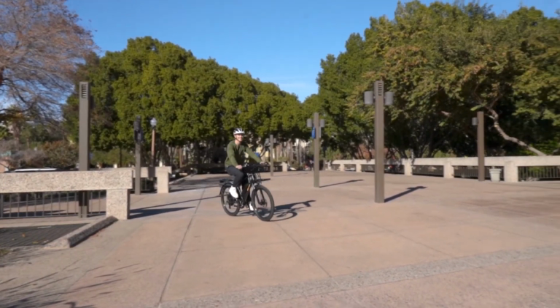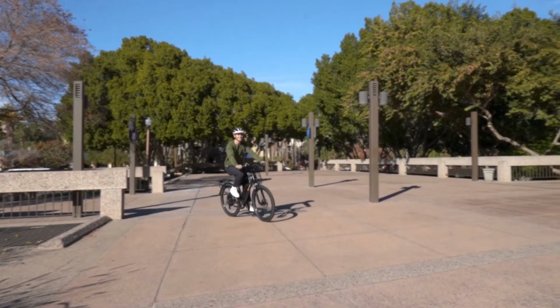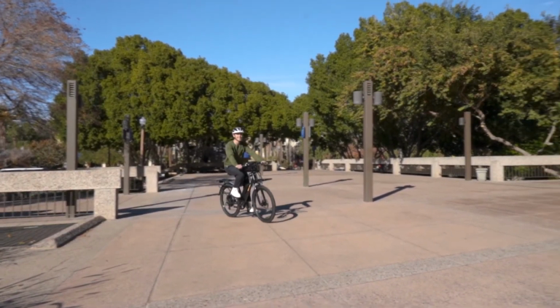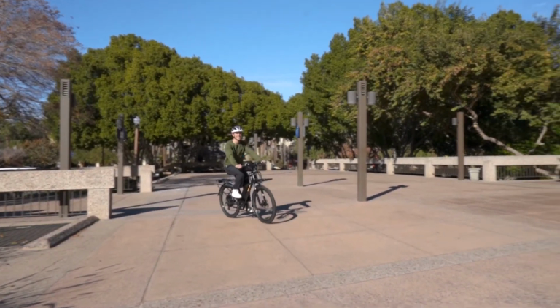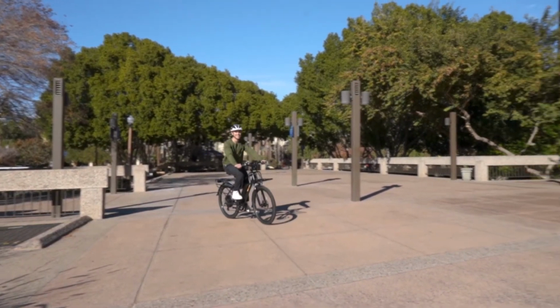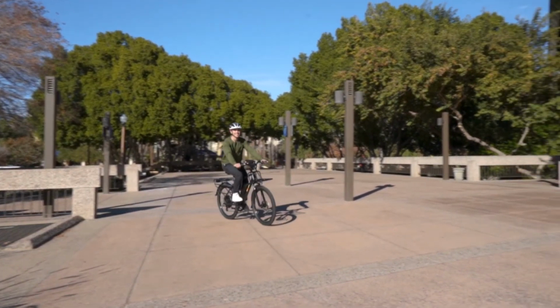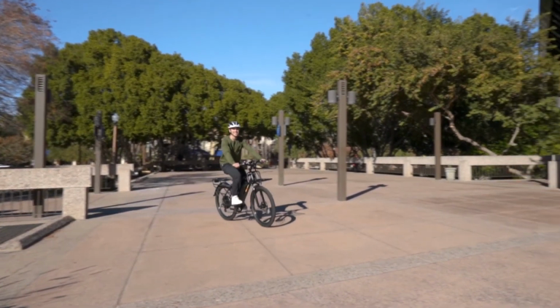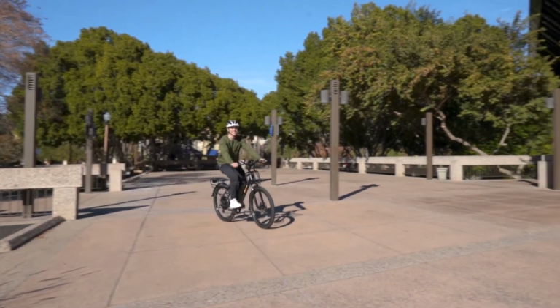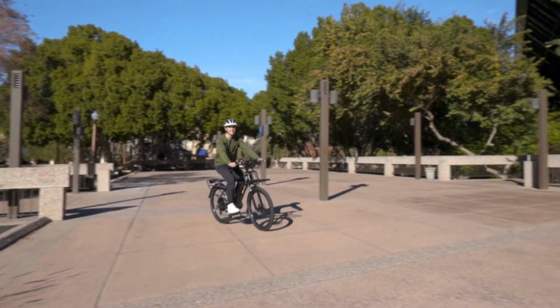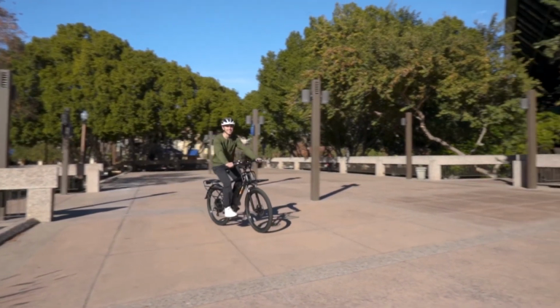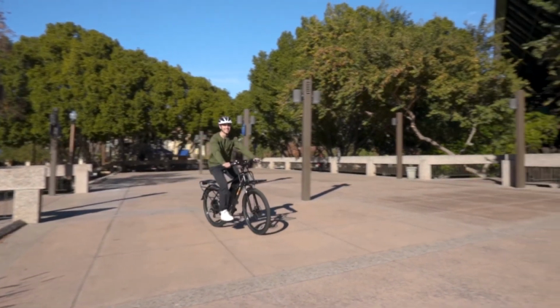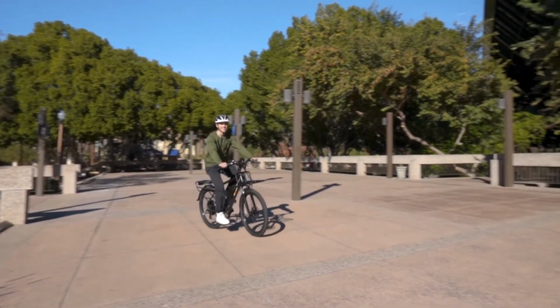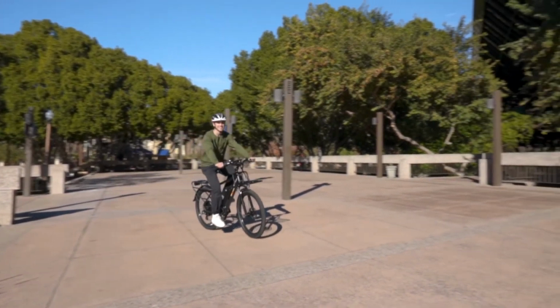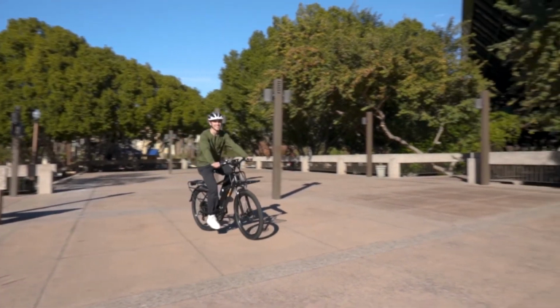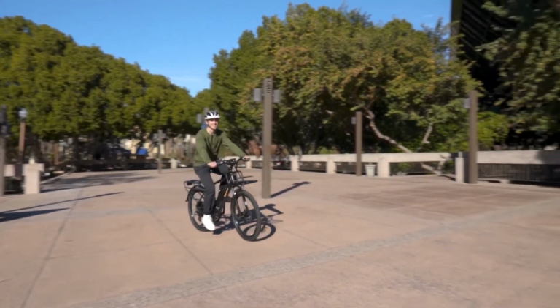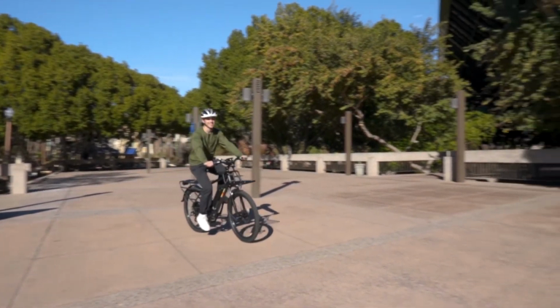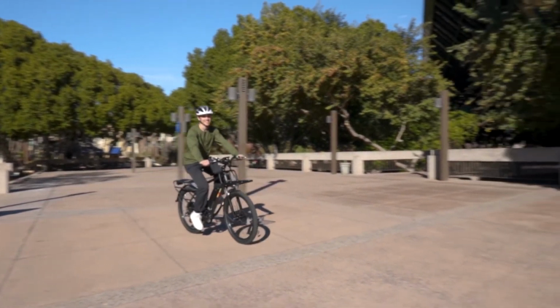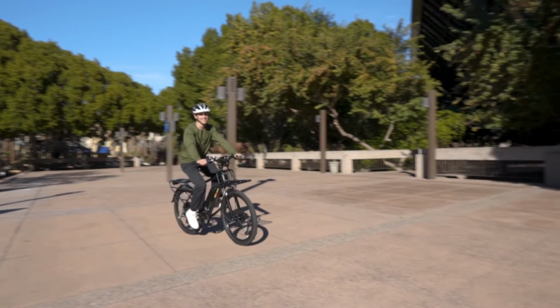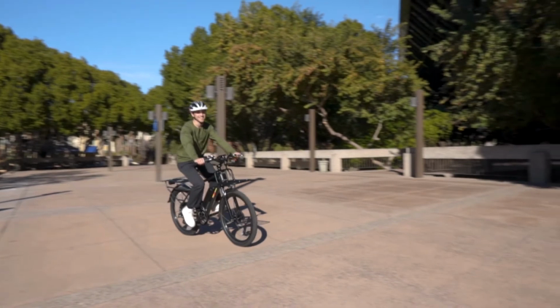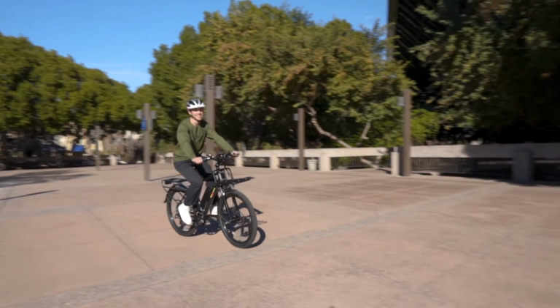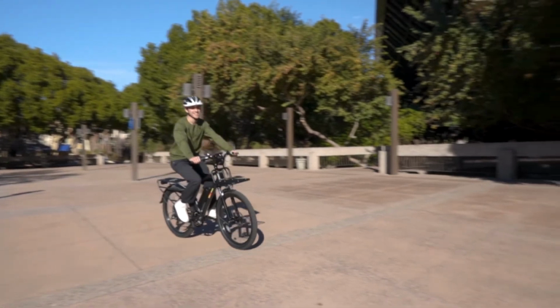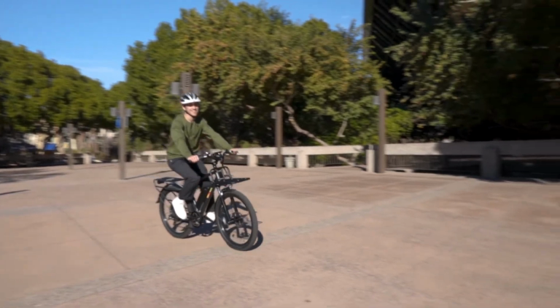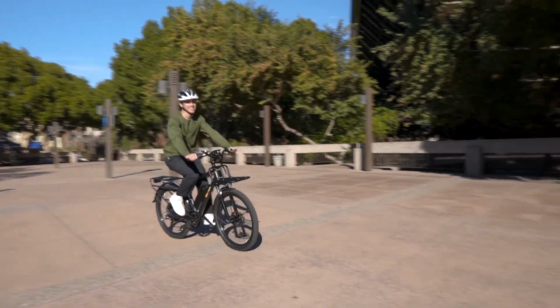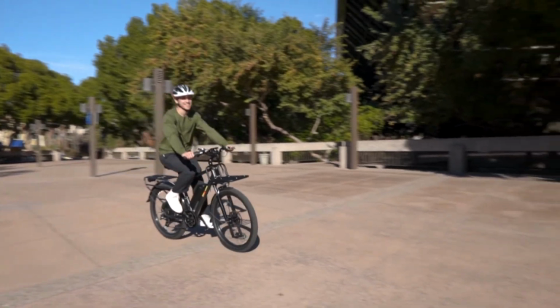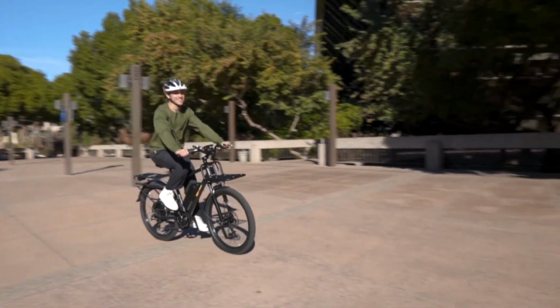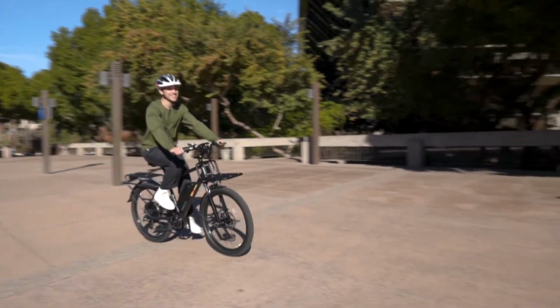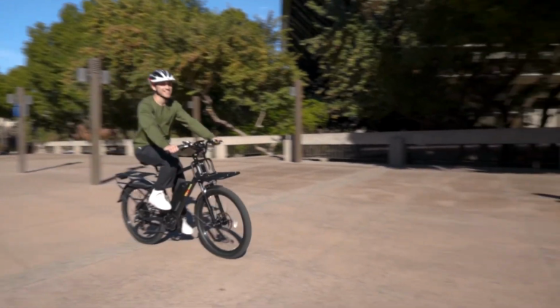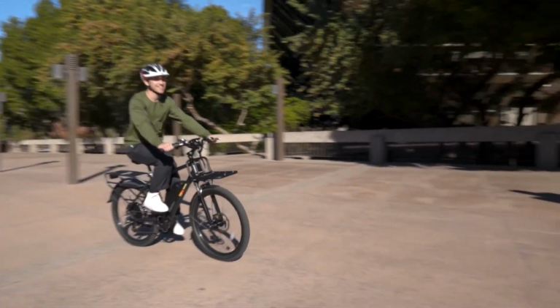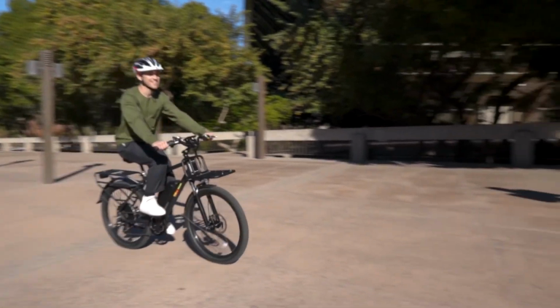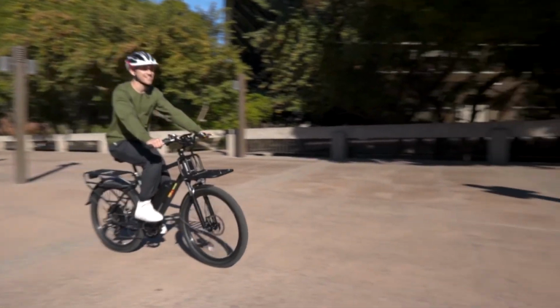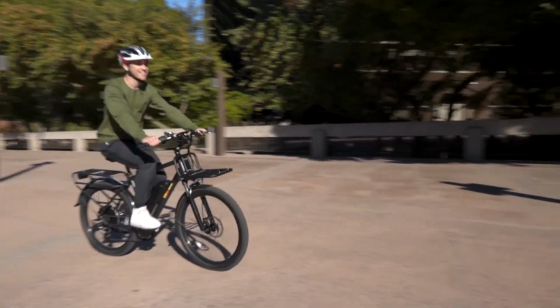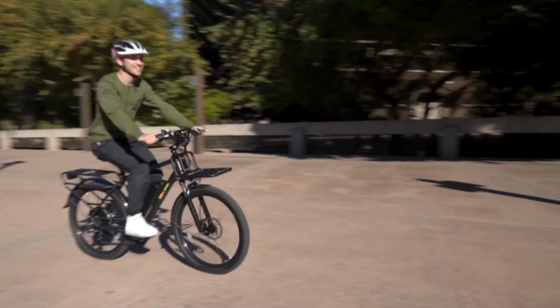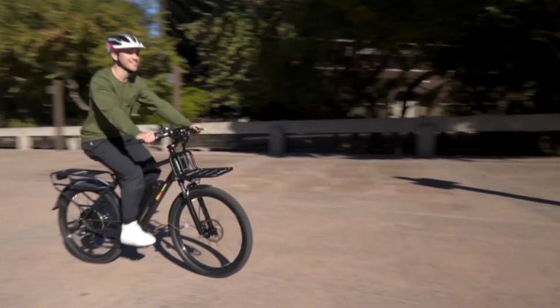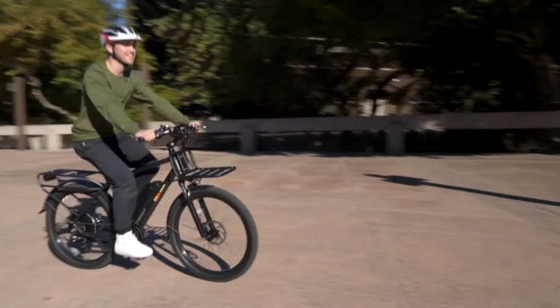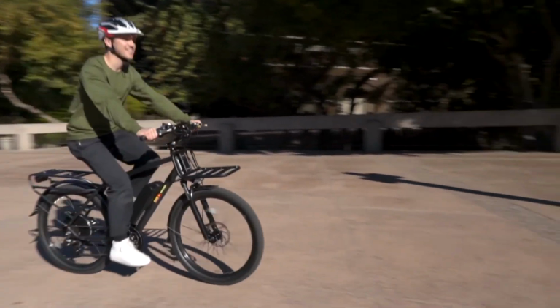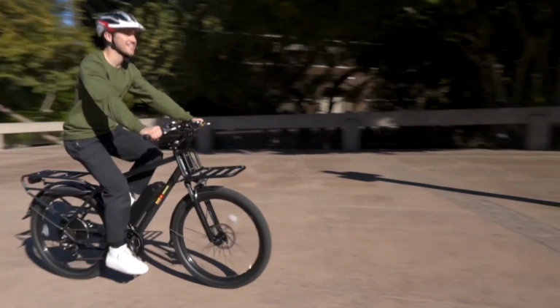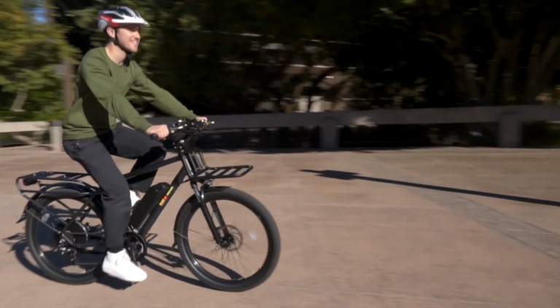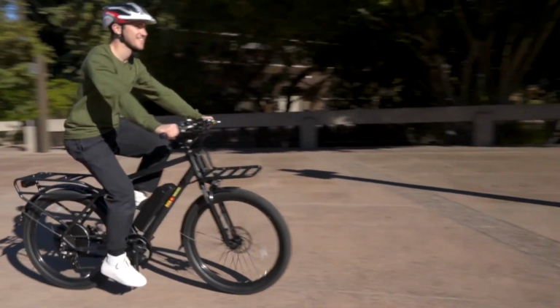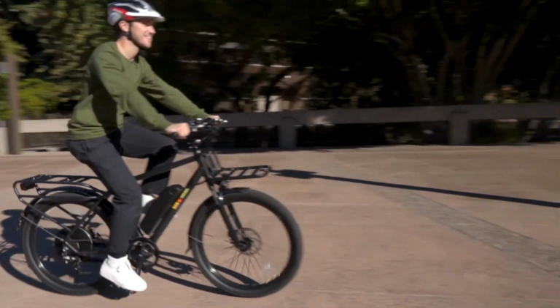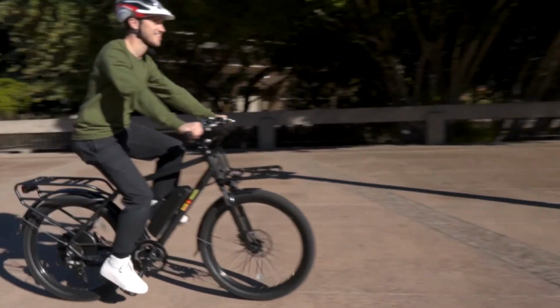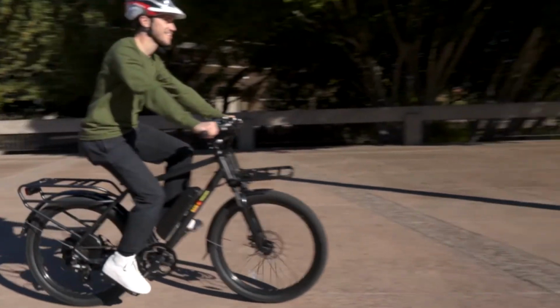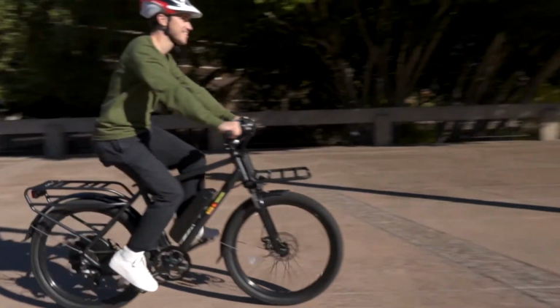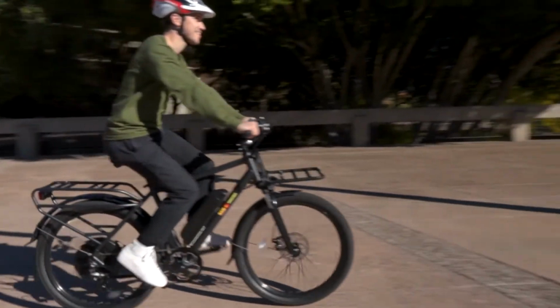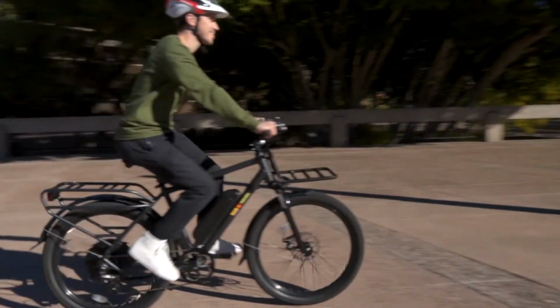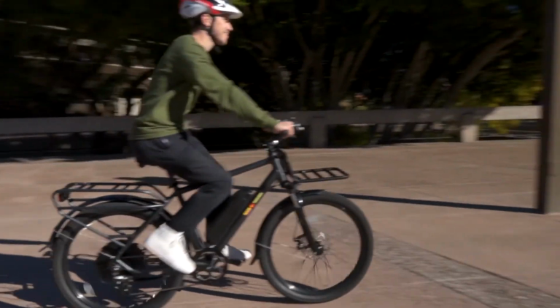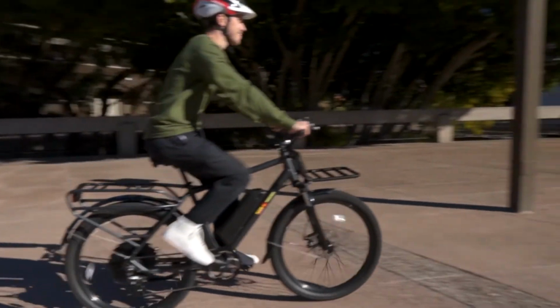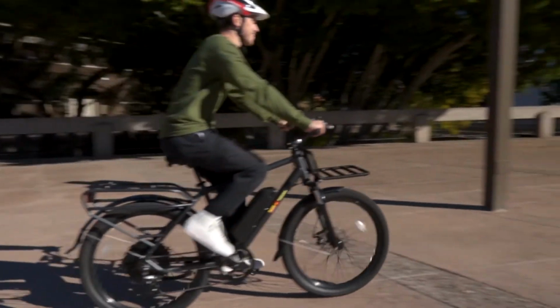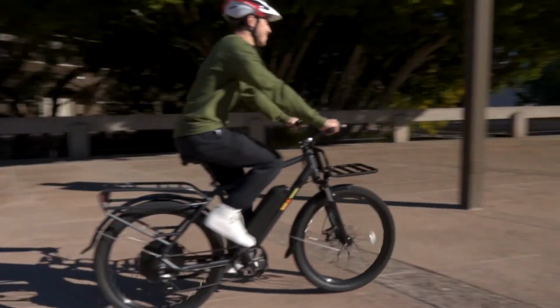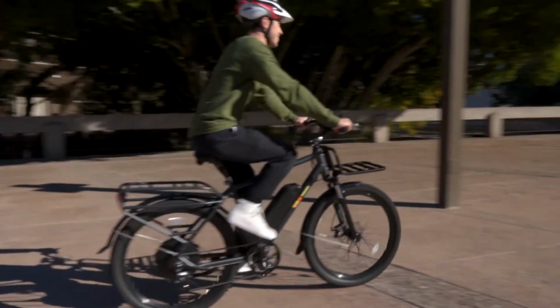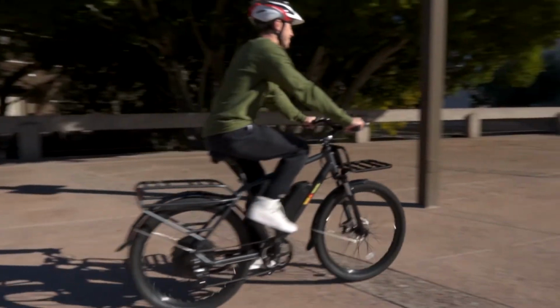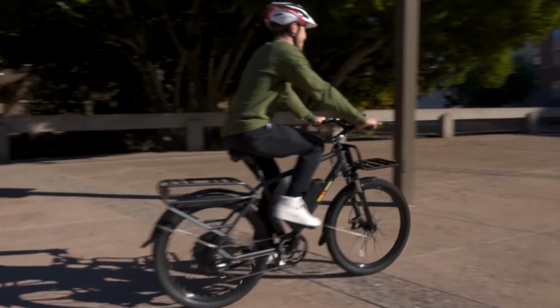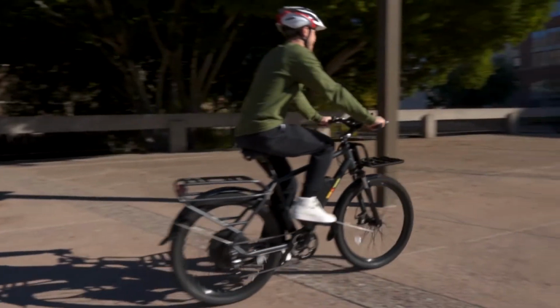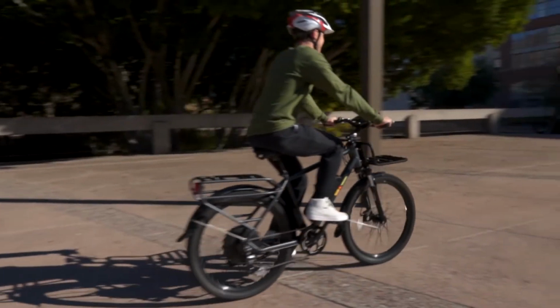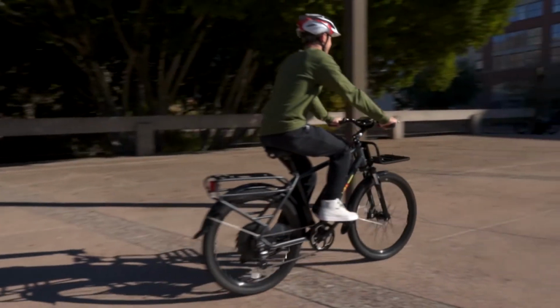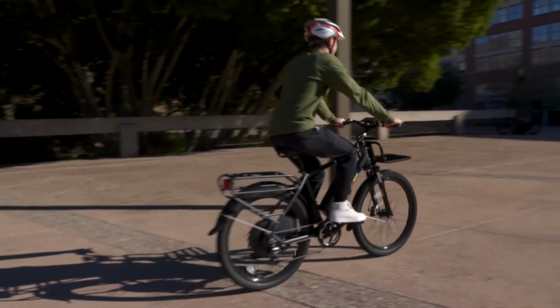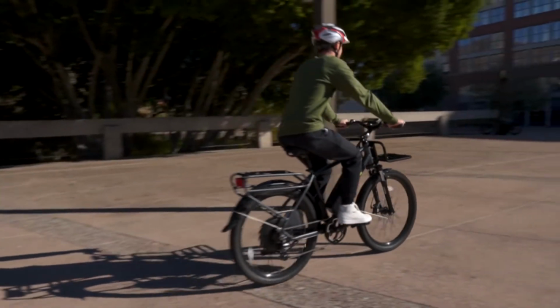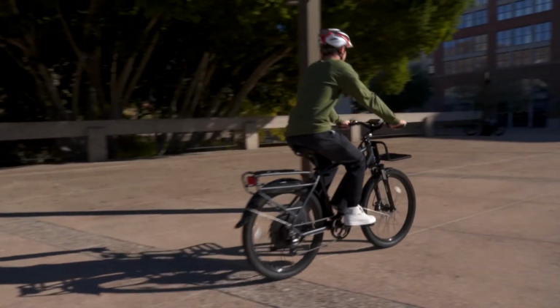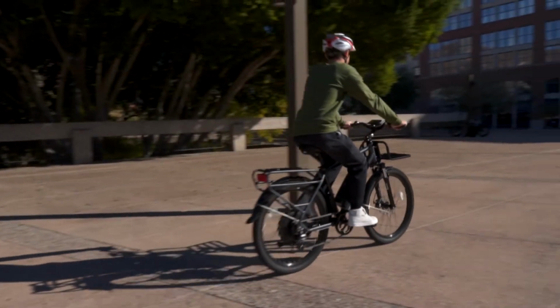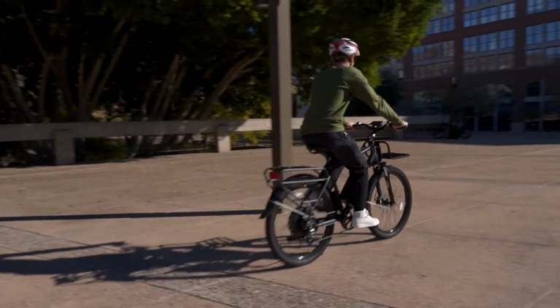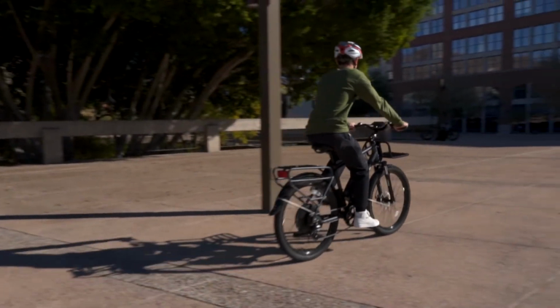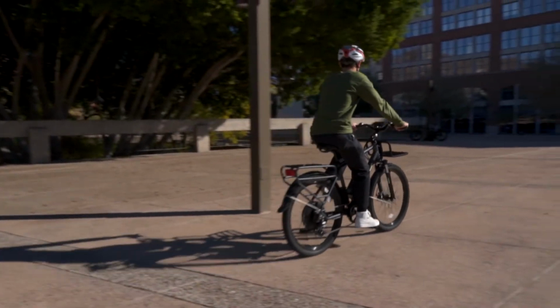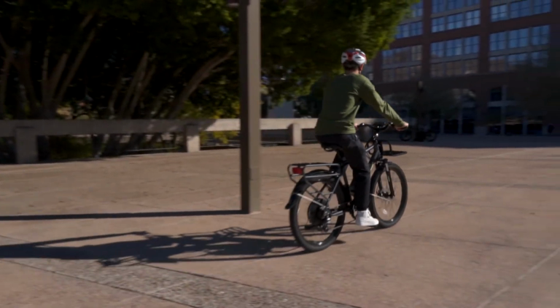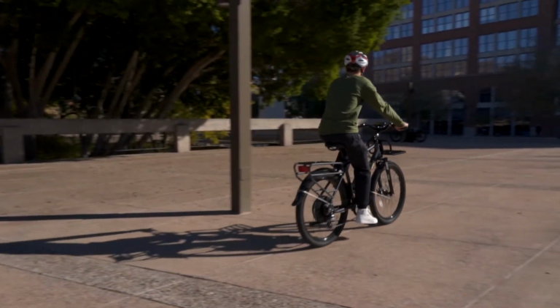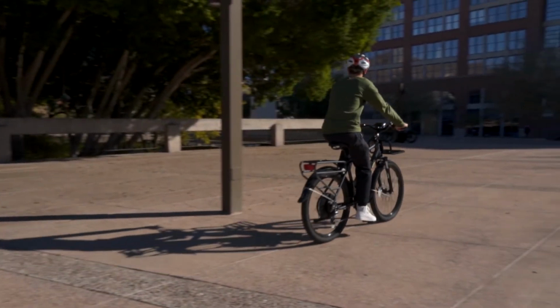So no matter if you're on your commute, a ride through the park, or off to your favorite cafe, the BAM Urban is the perfect two-wheeled companion to get you there in comfort and style.